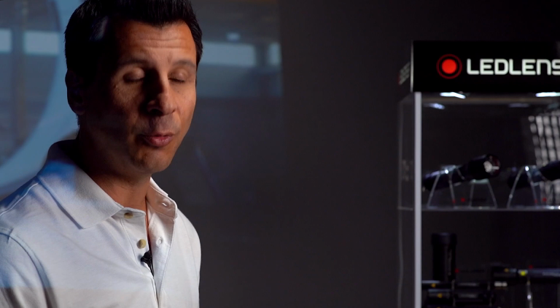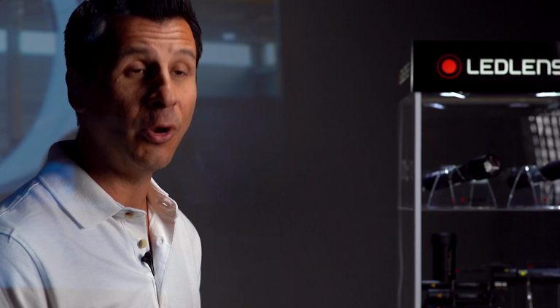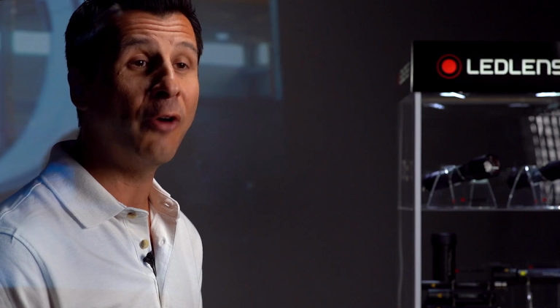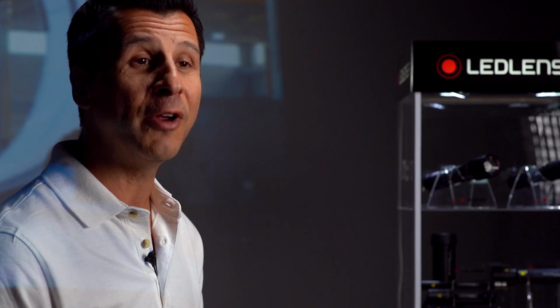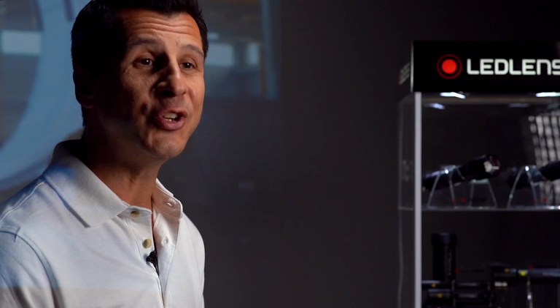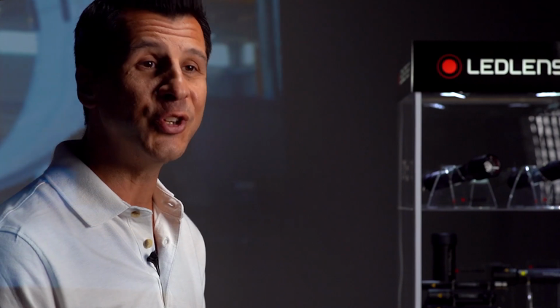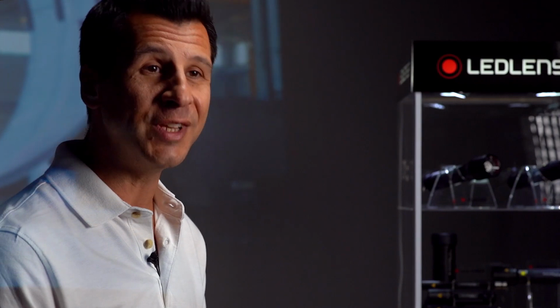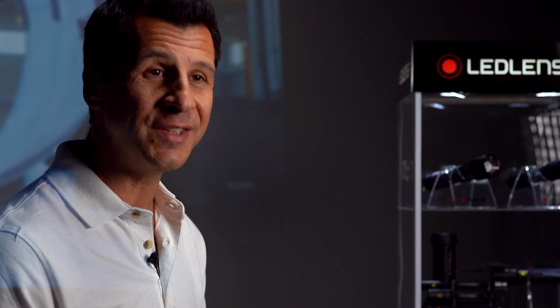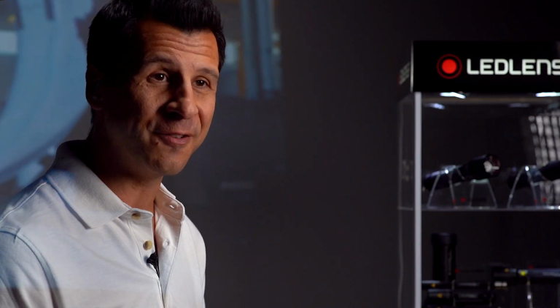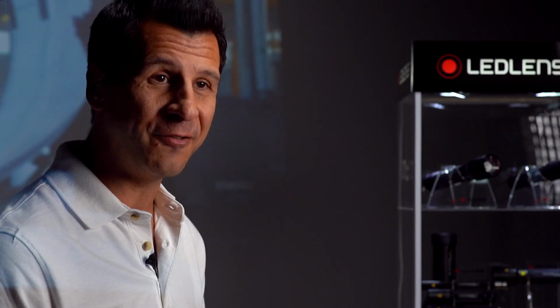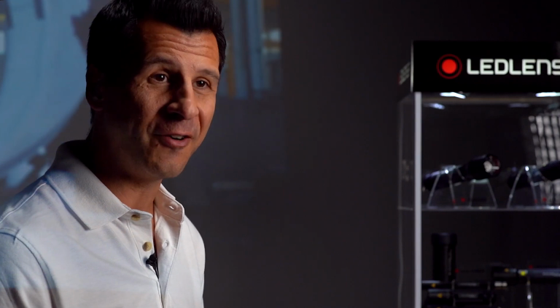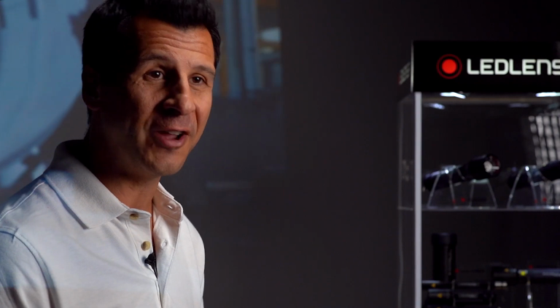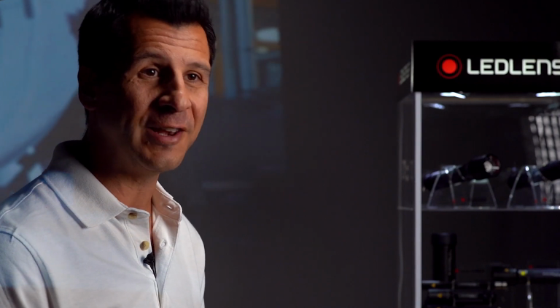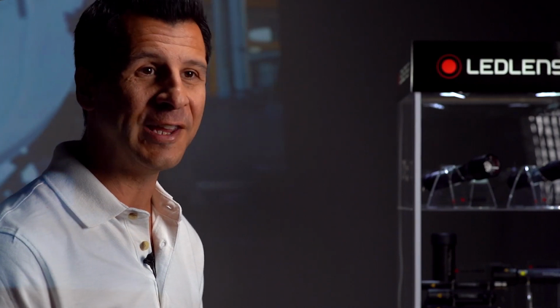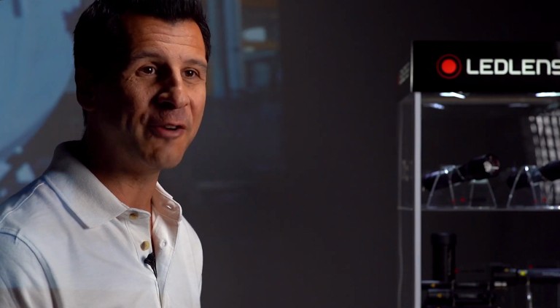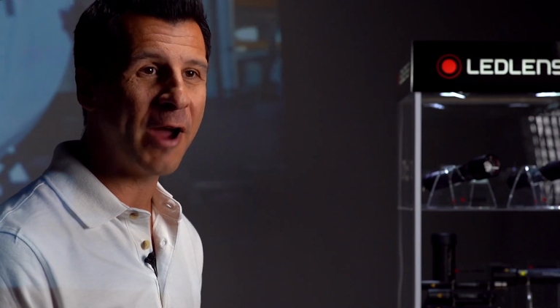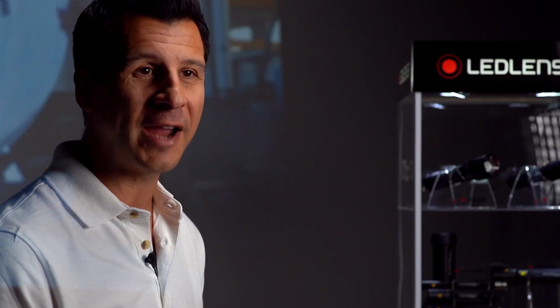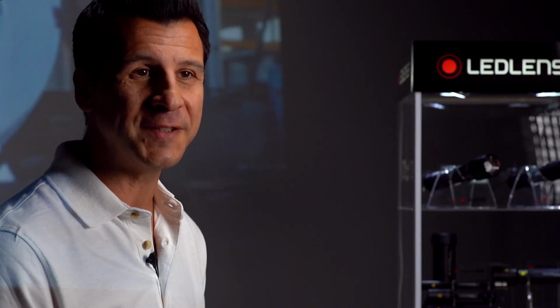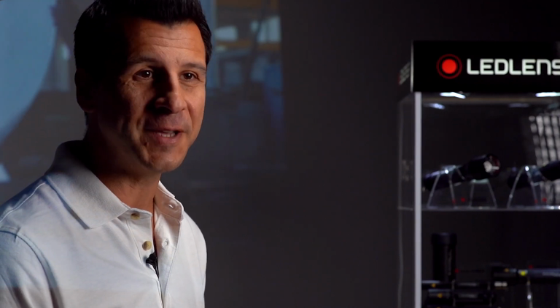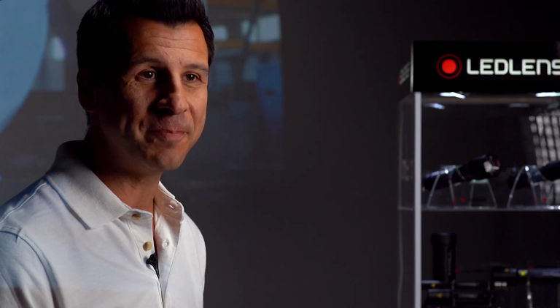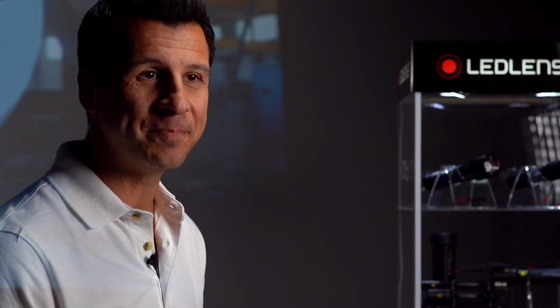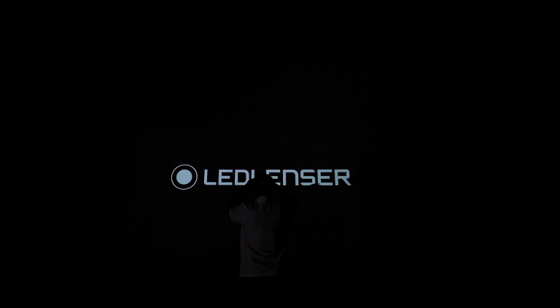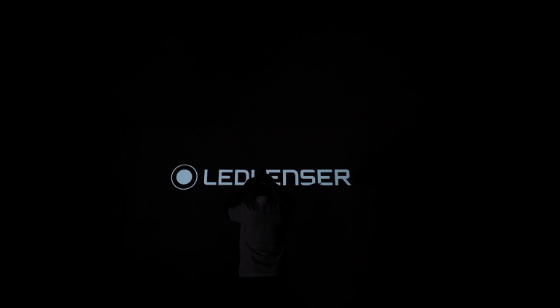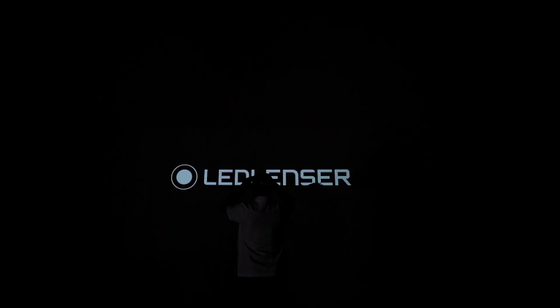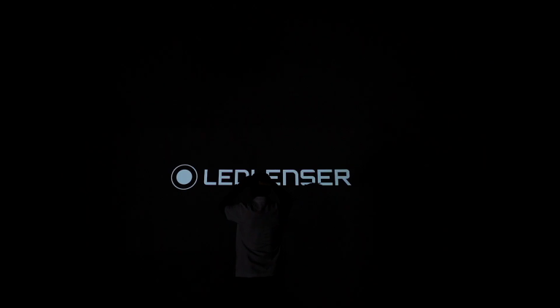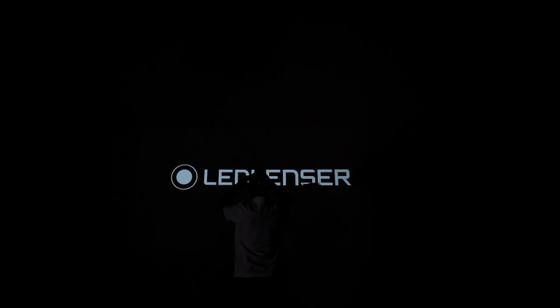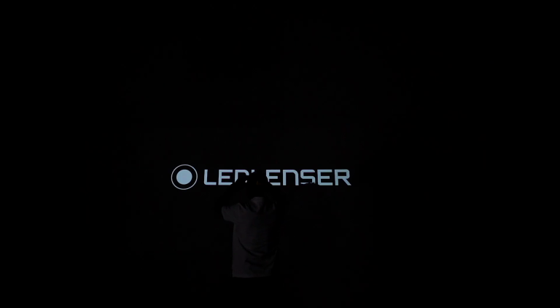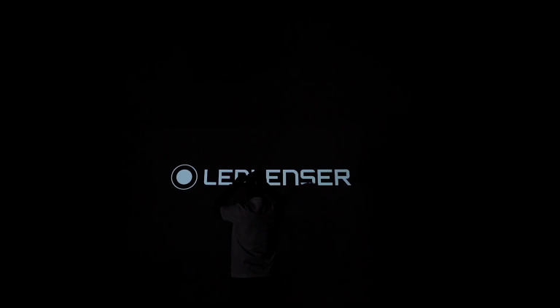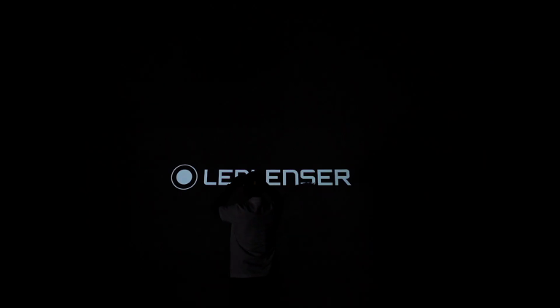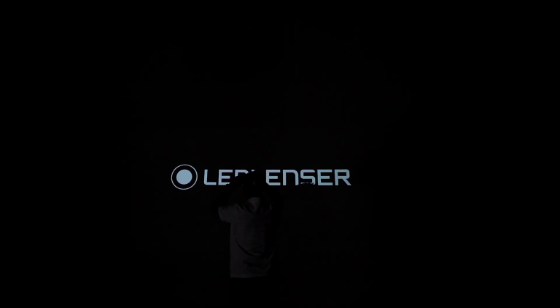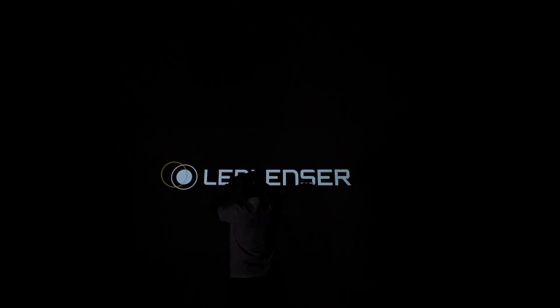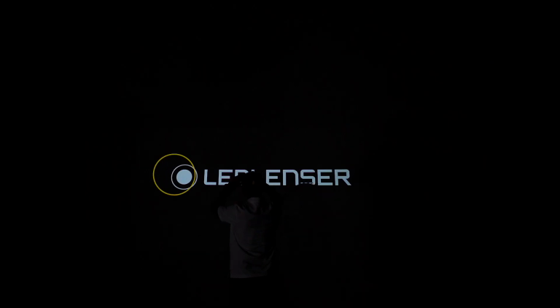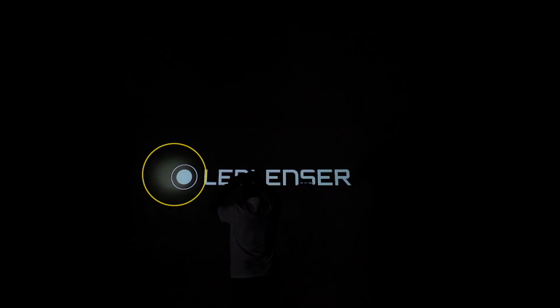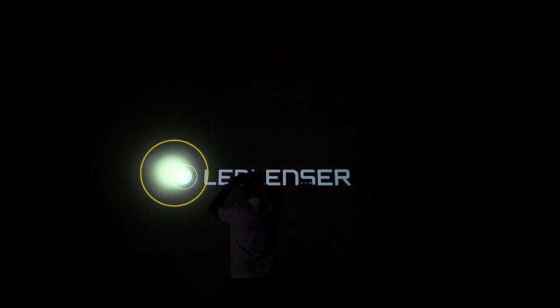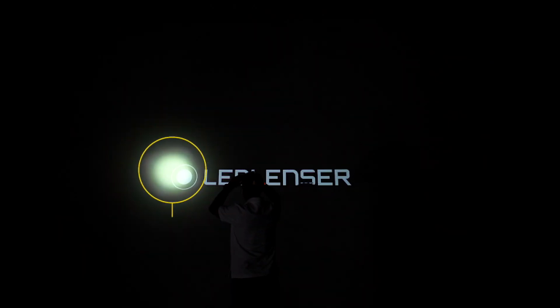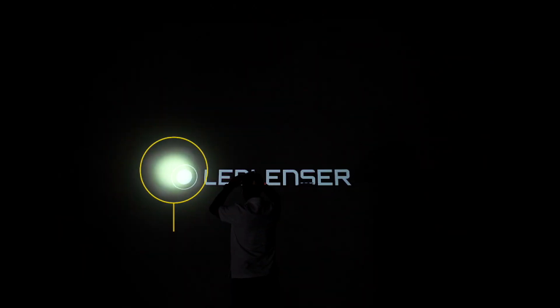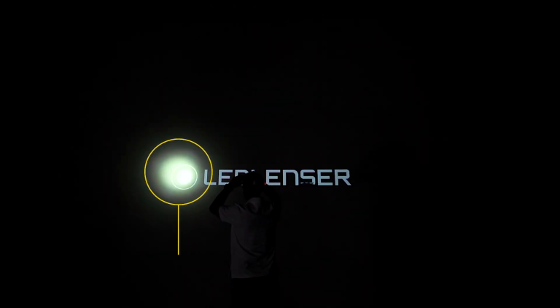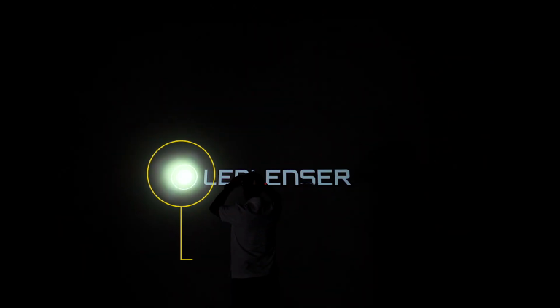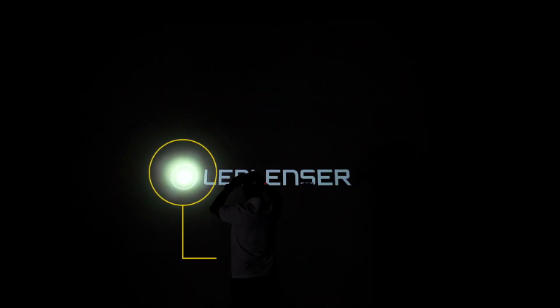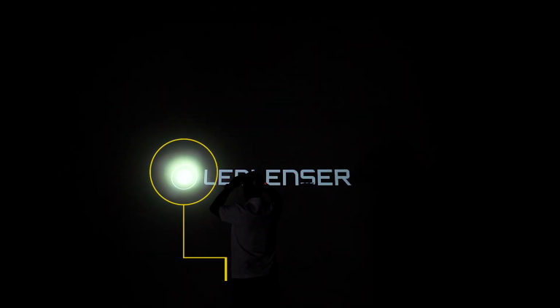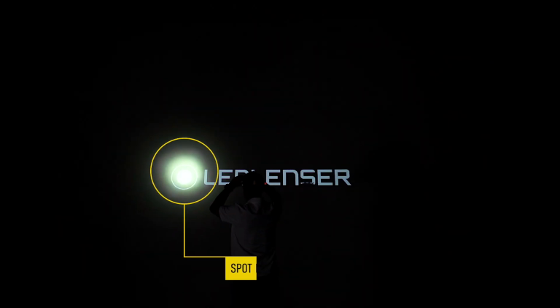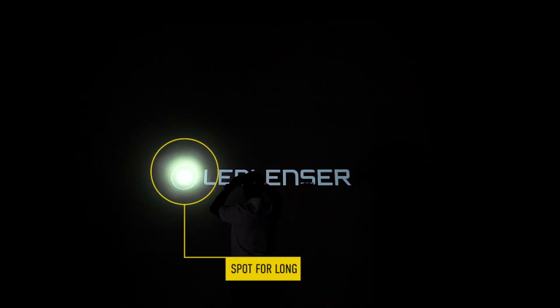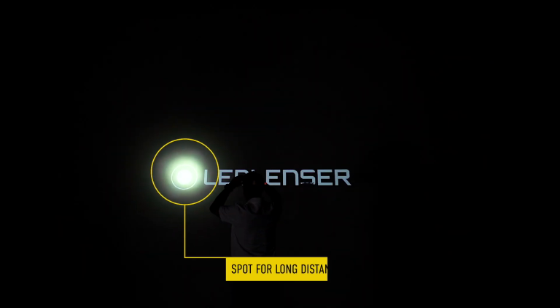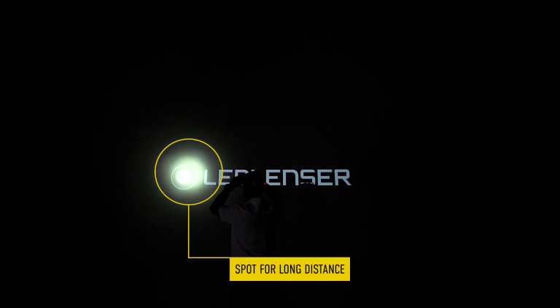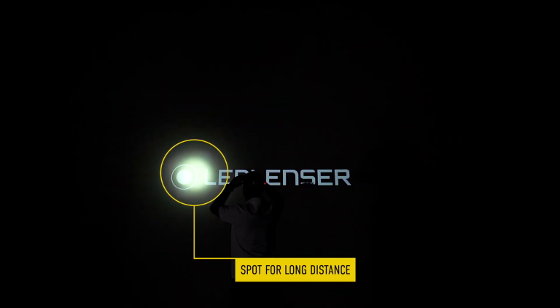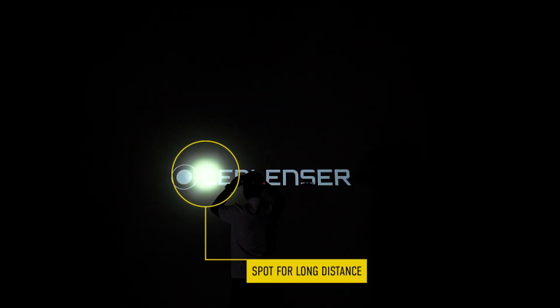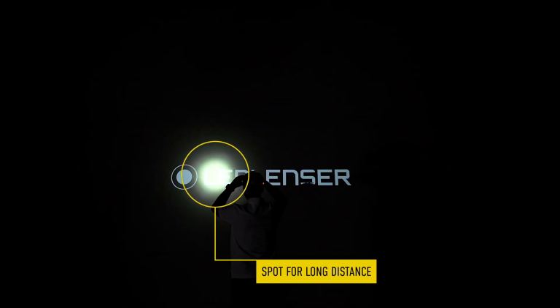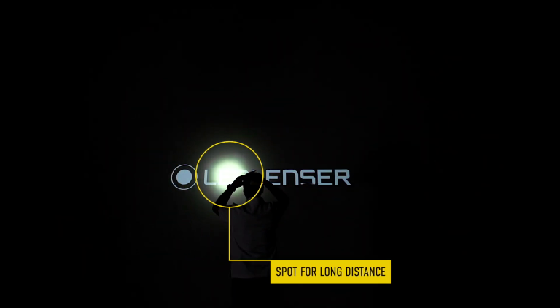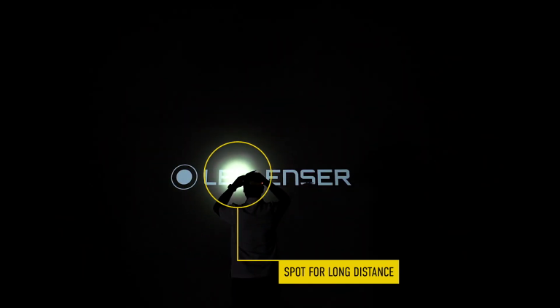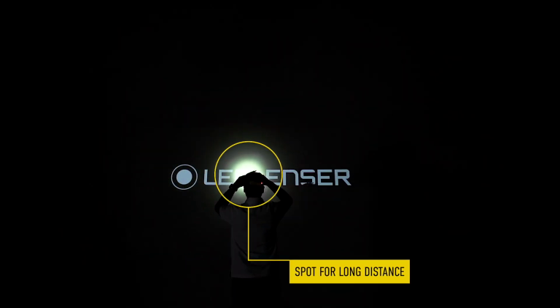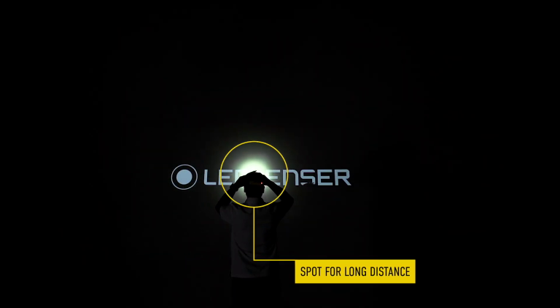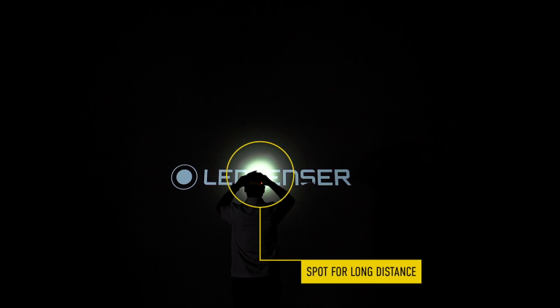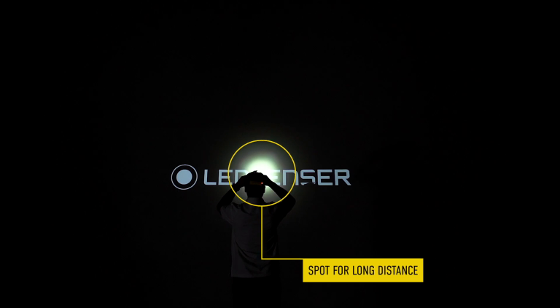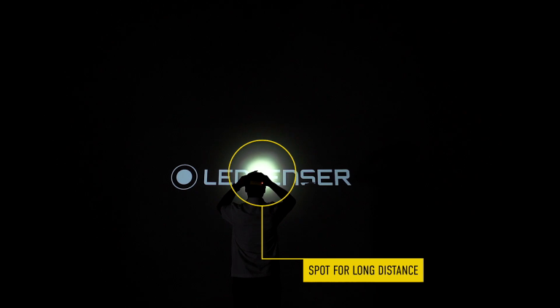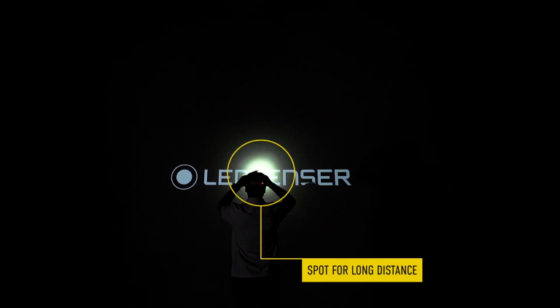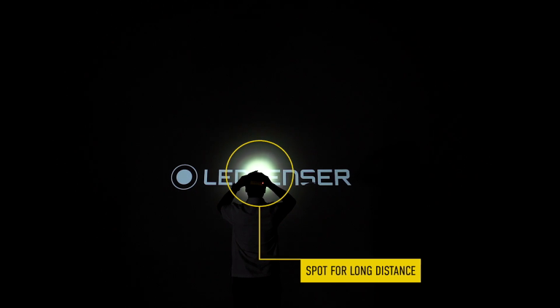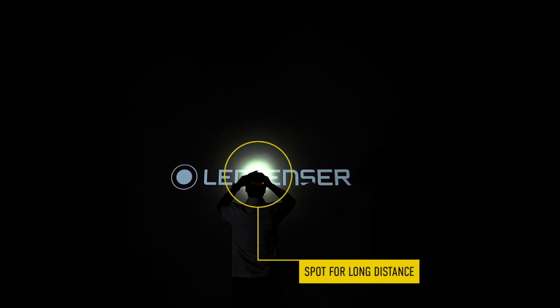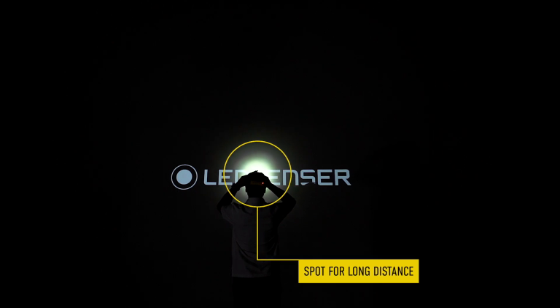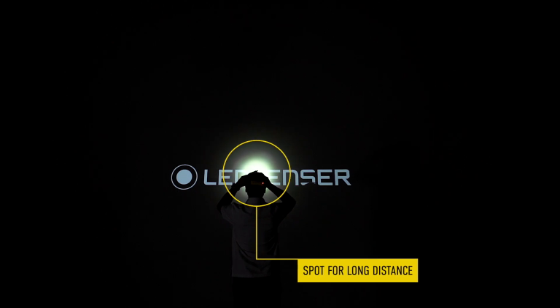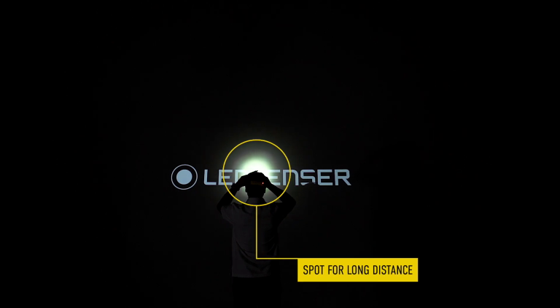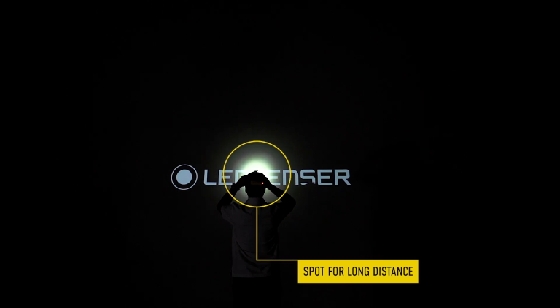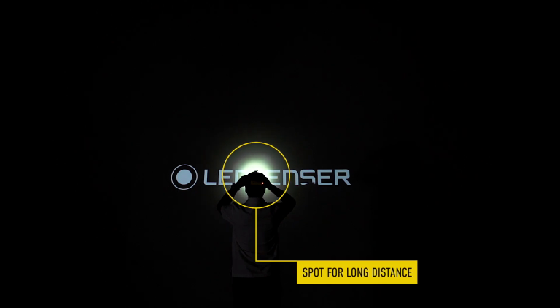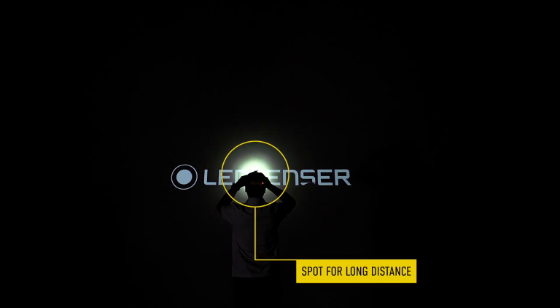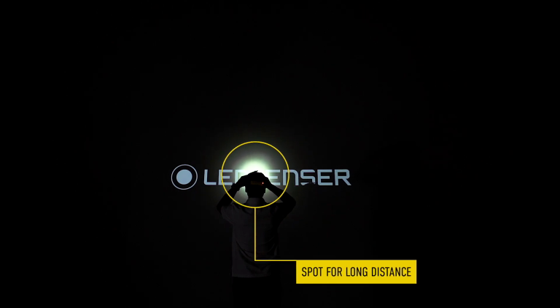Well our engineers have finally cracked it. As I'm going to demonstrate, the spot to flood functionality in this range performs beautifully.